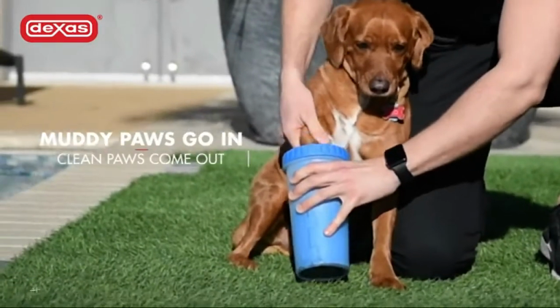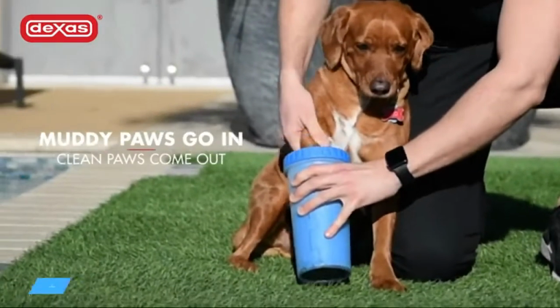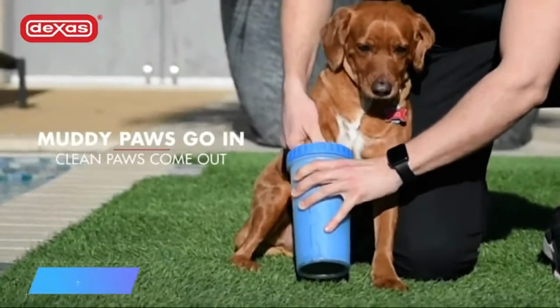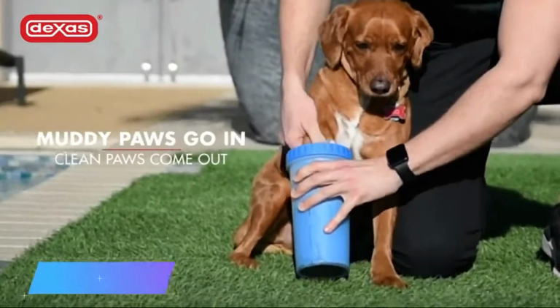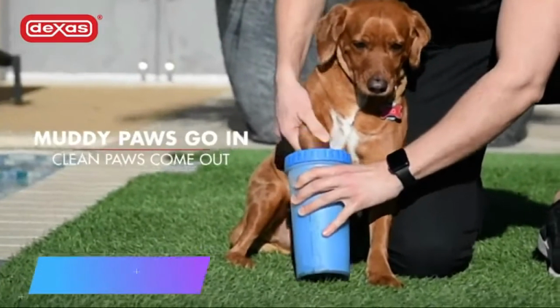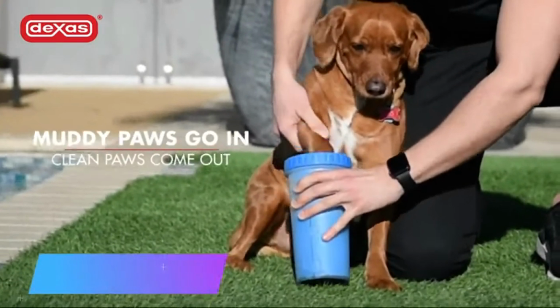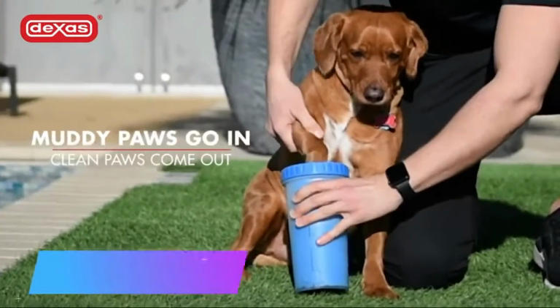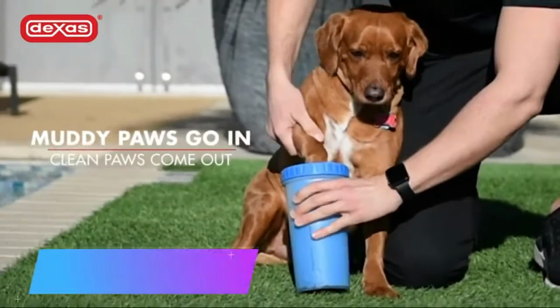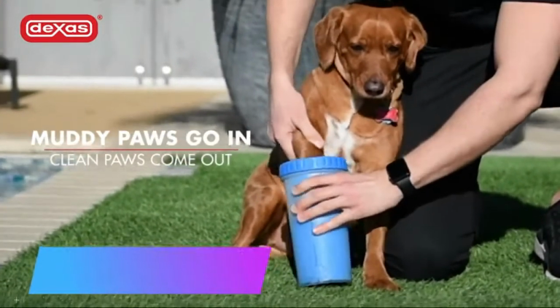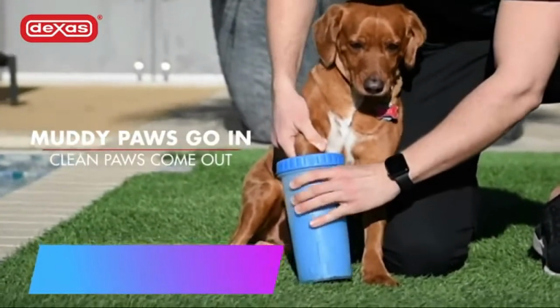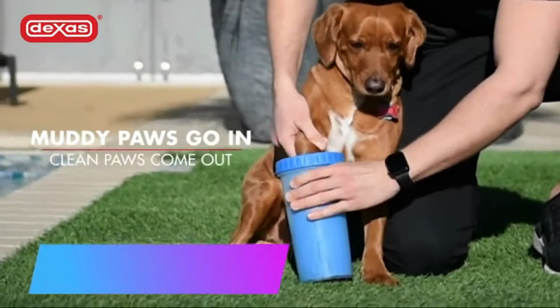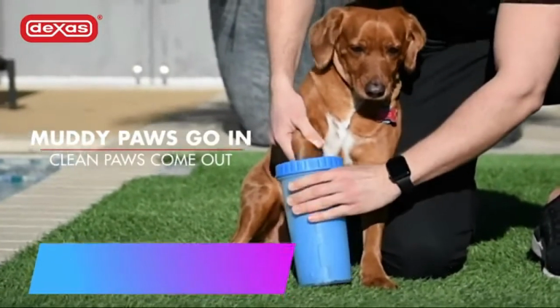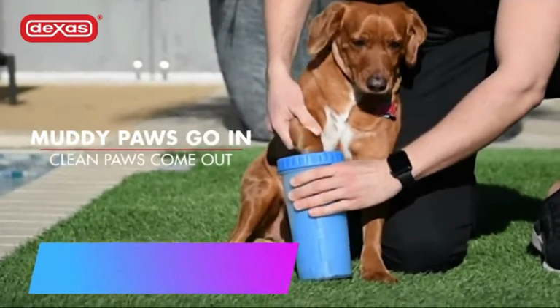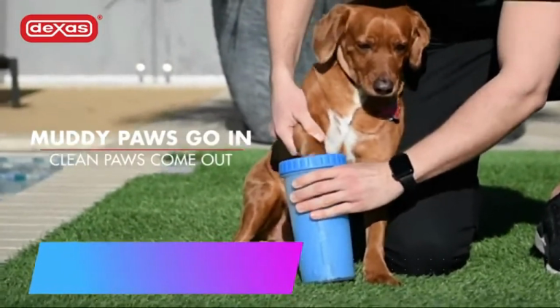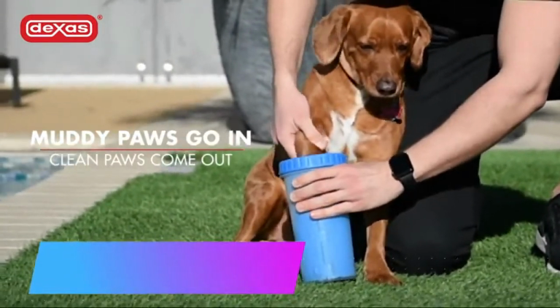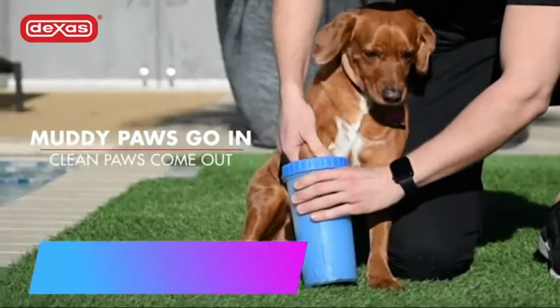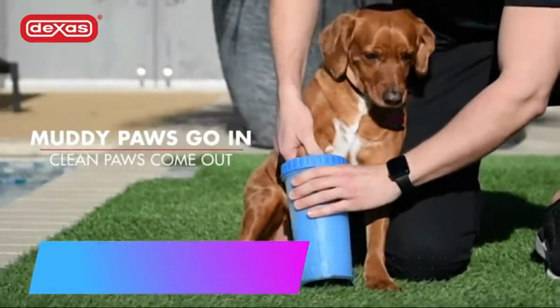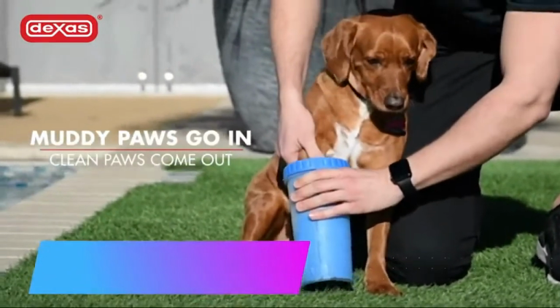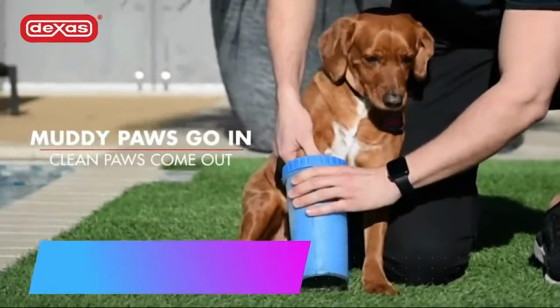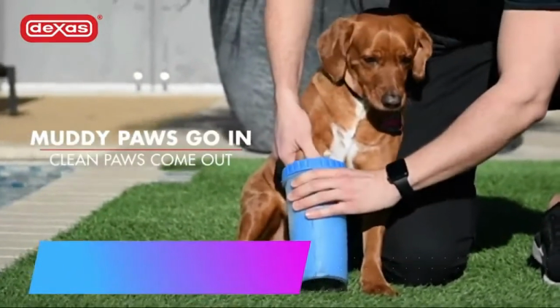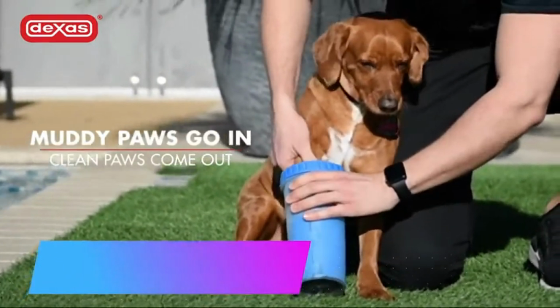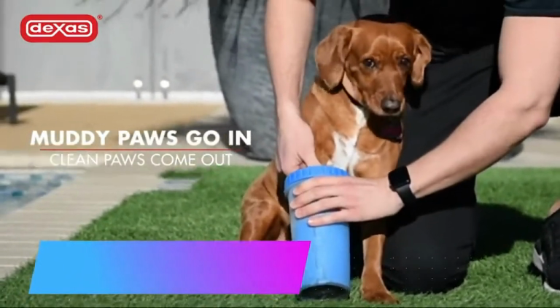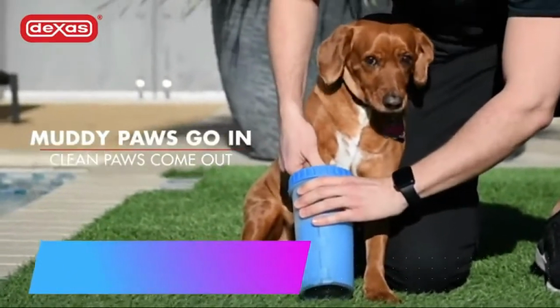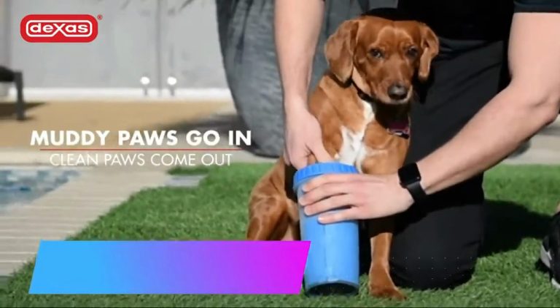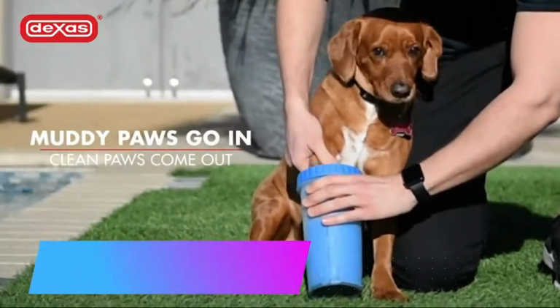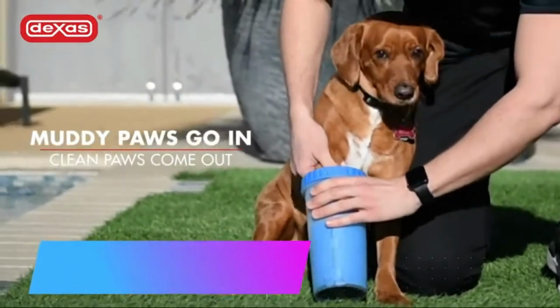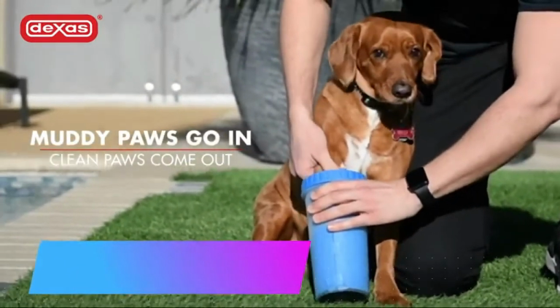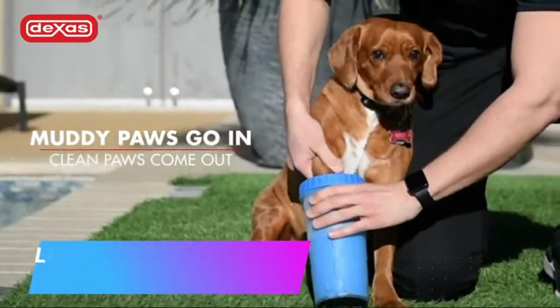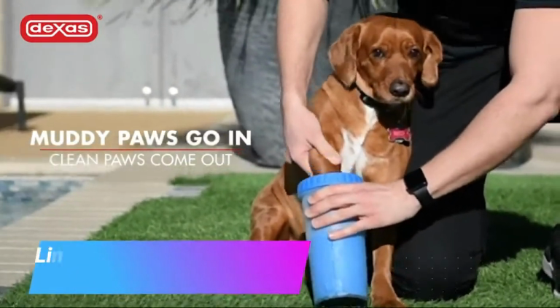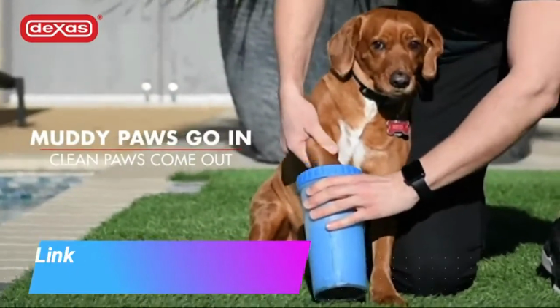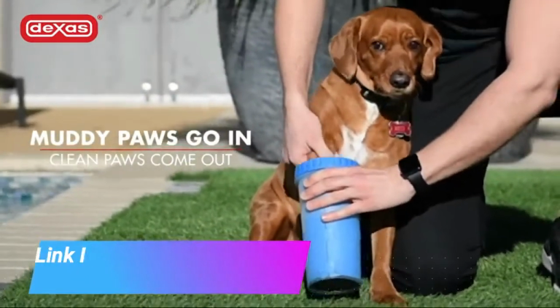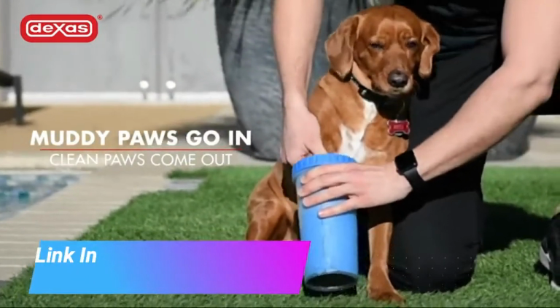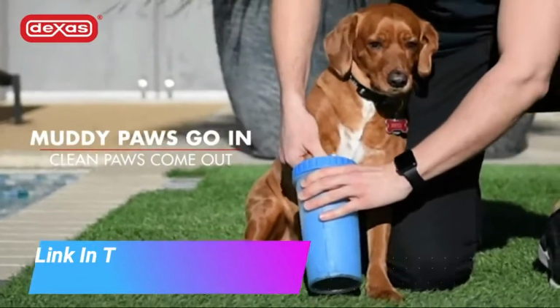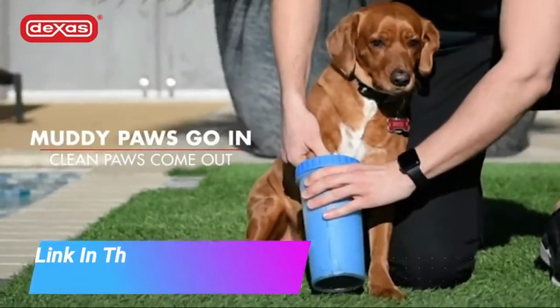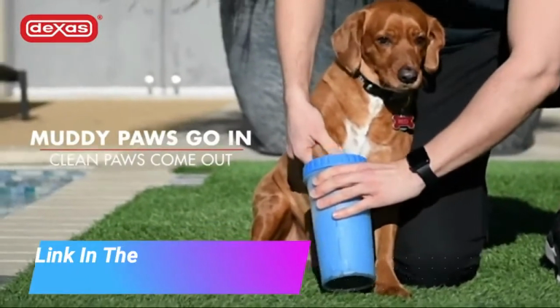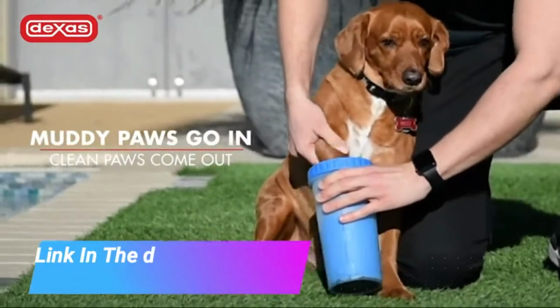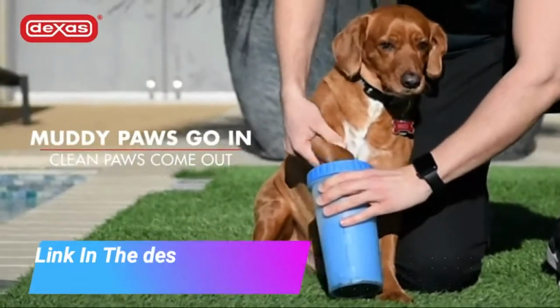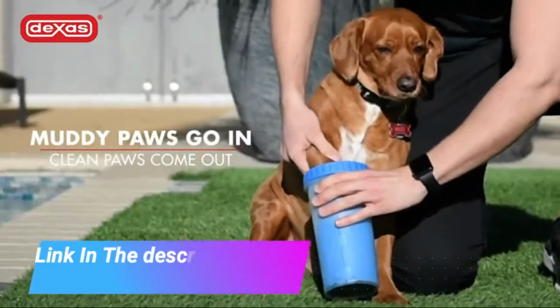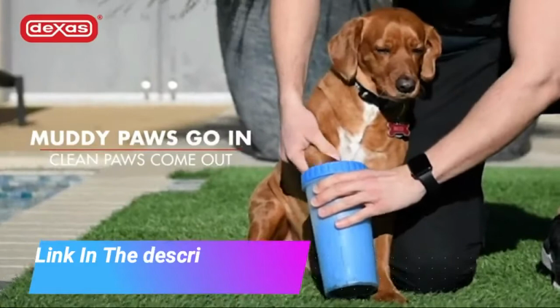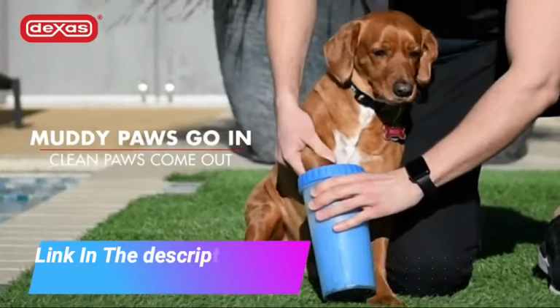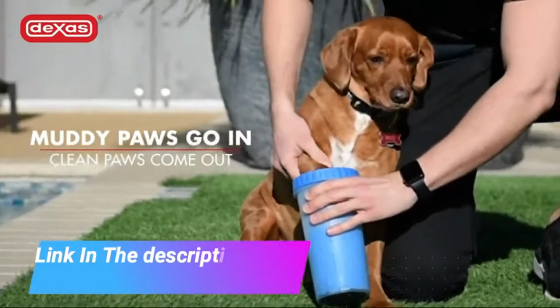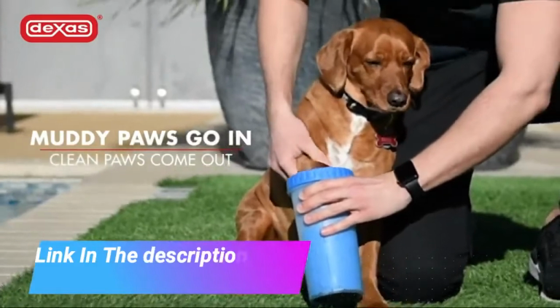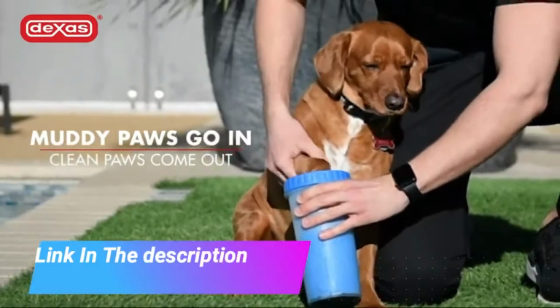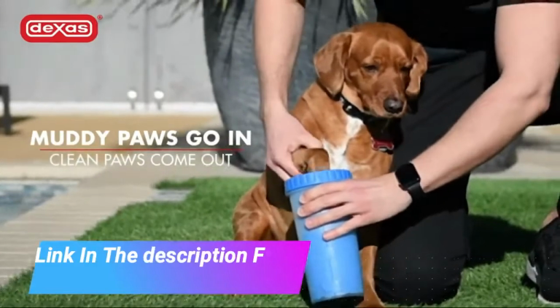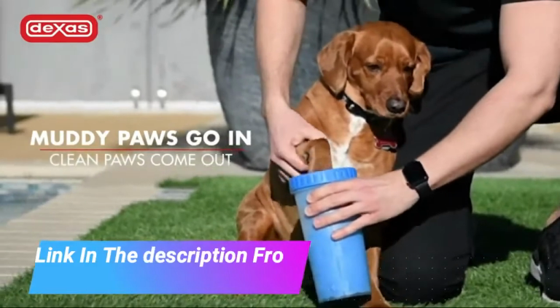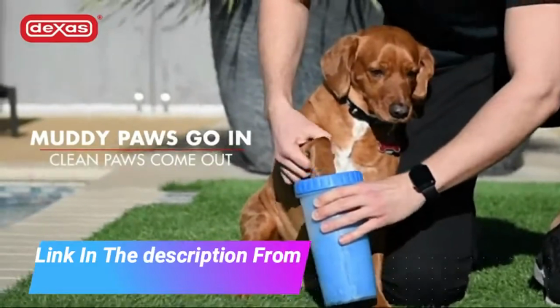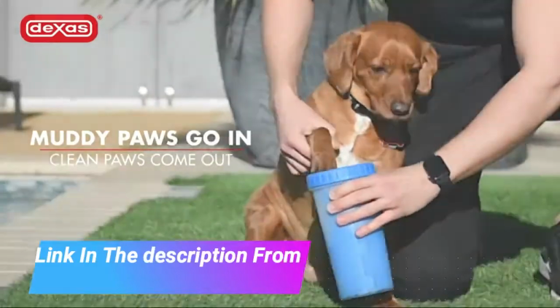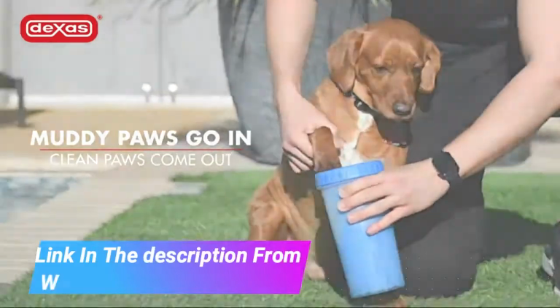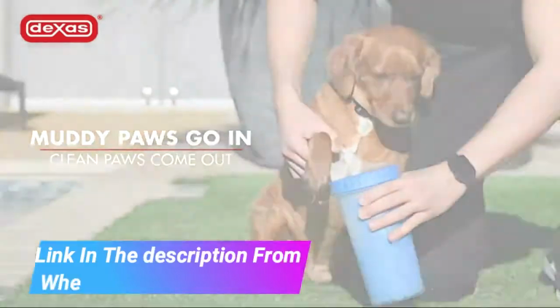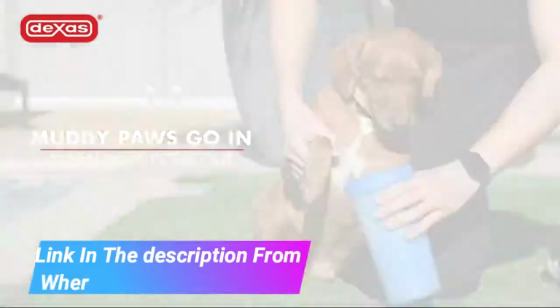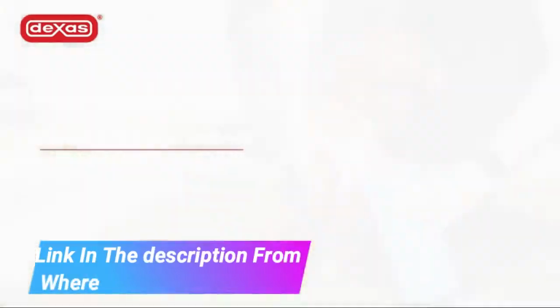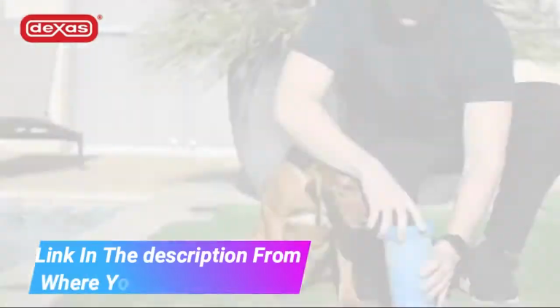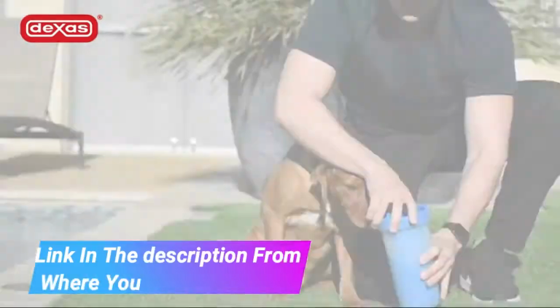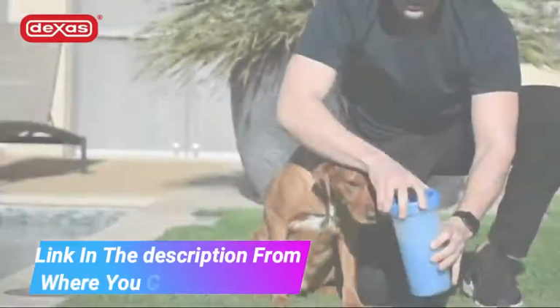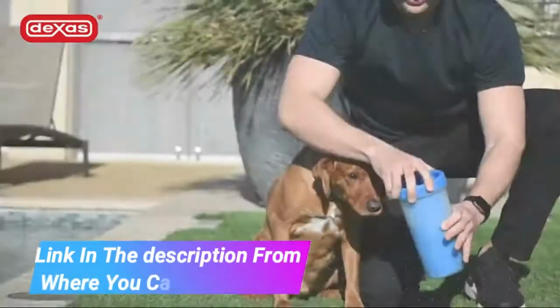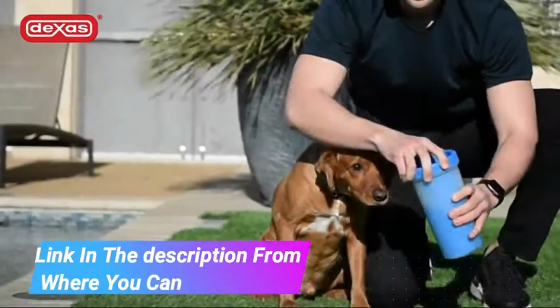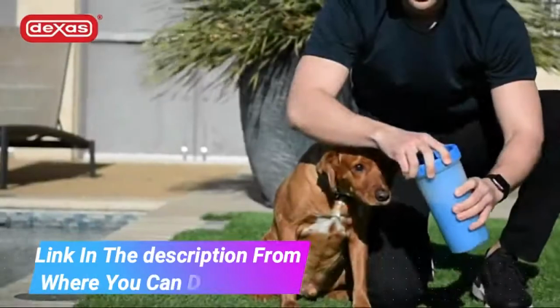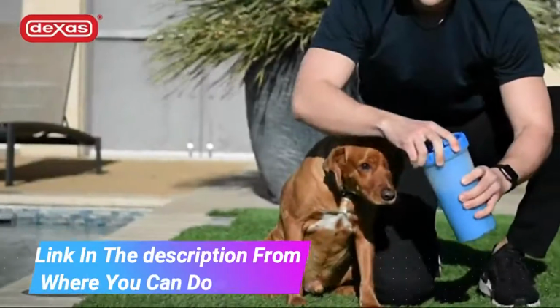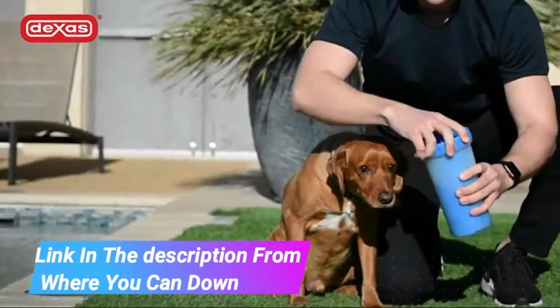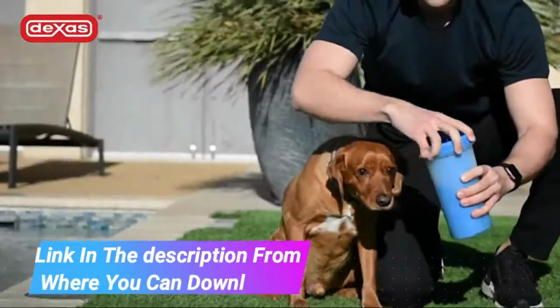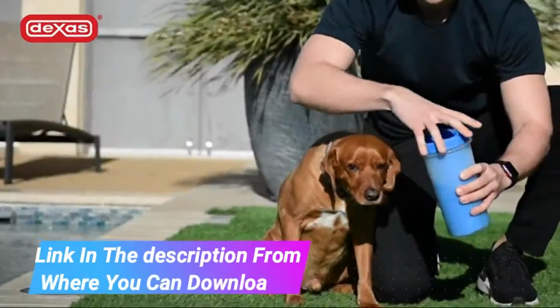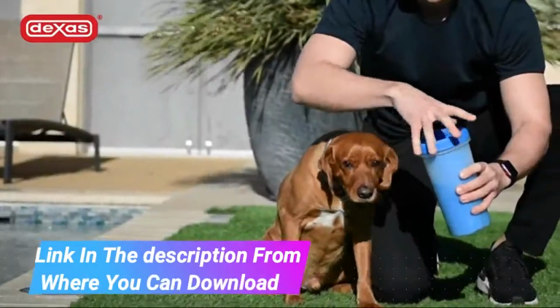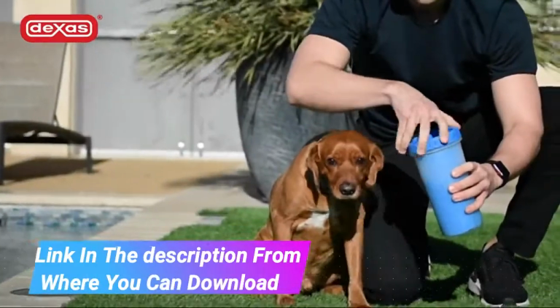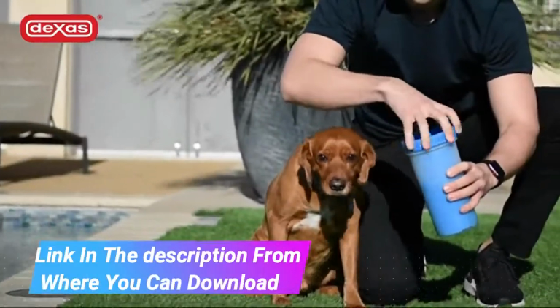To use: add a little water, insert the muddy paw, do the twist, dab the paw dry, and repeat for 3 more paws.